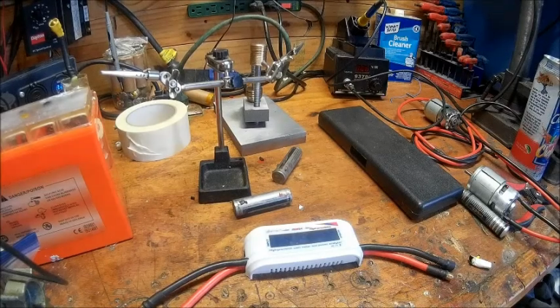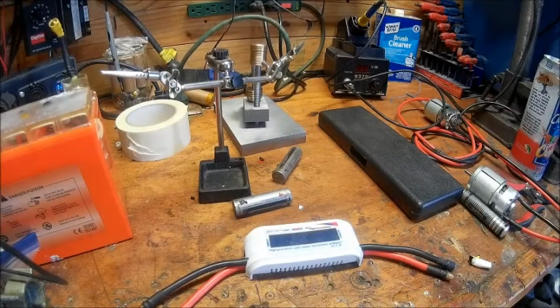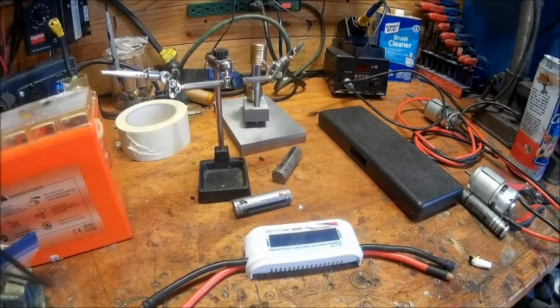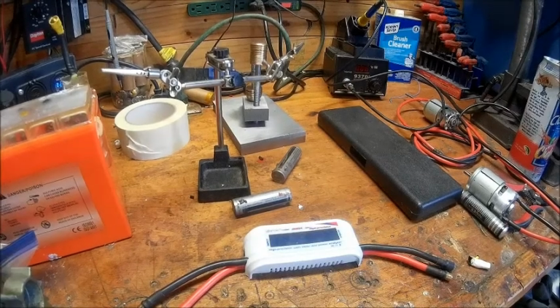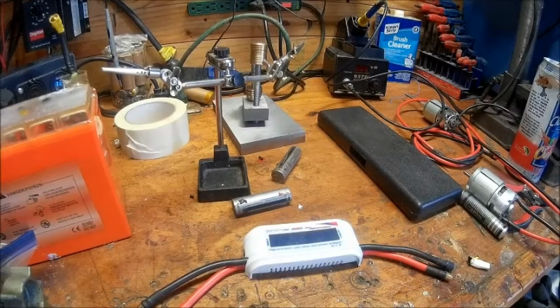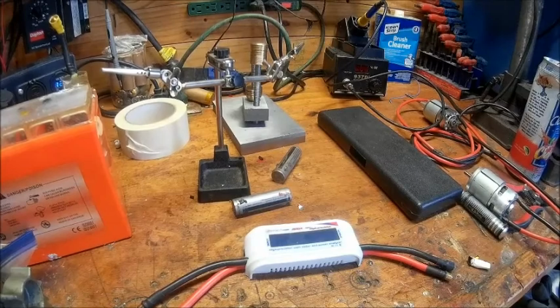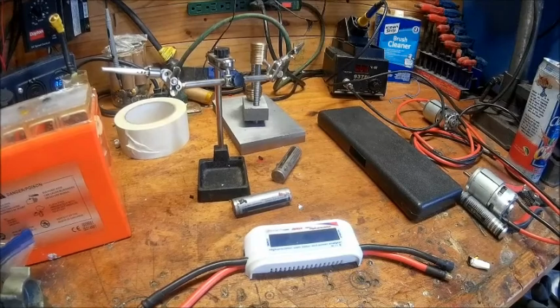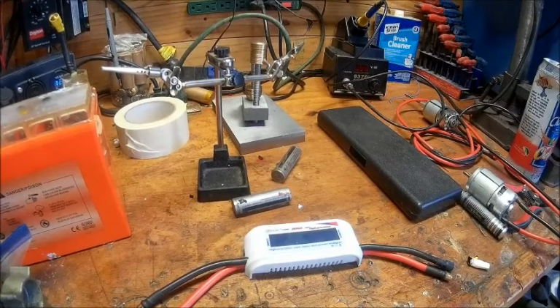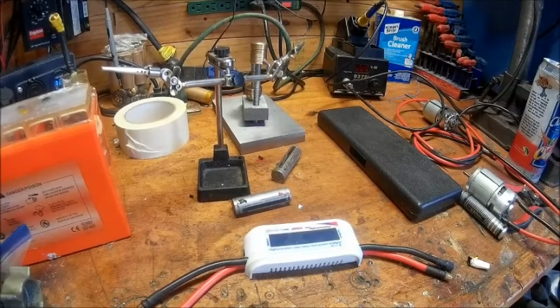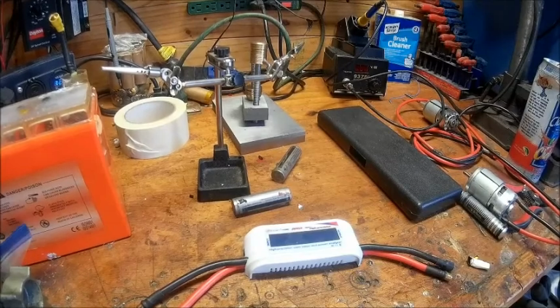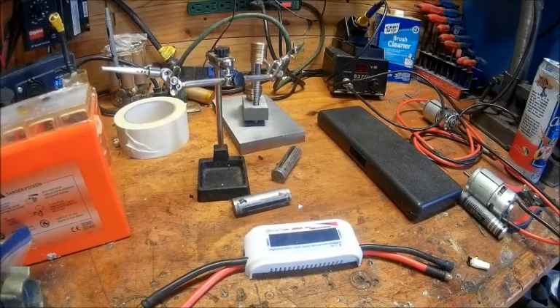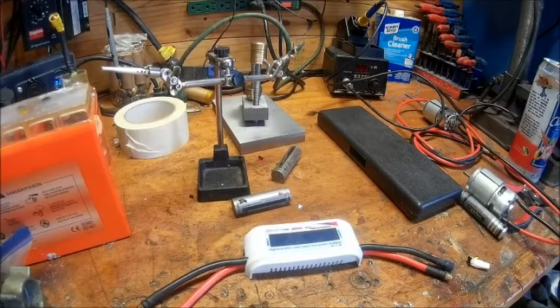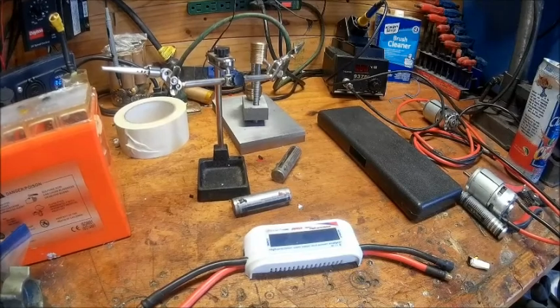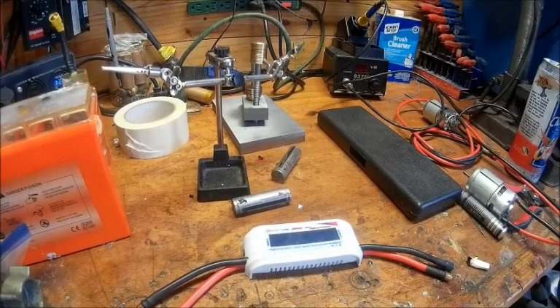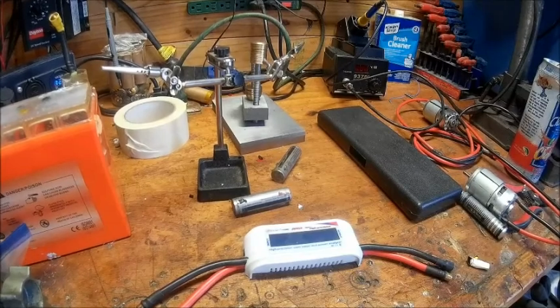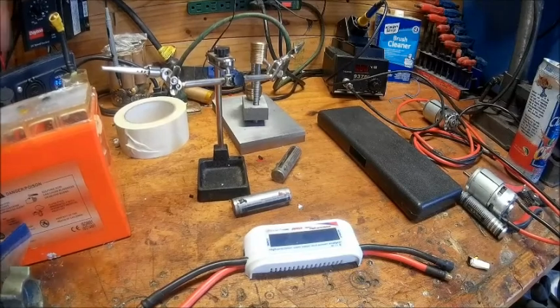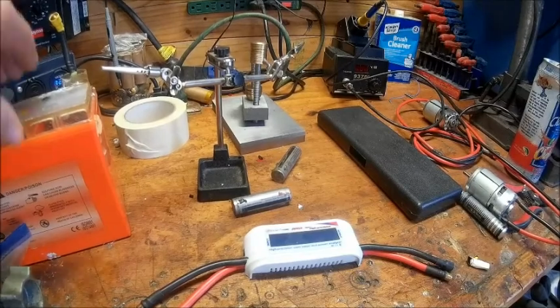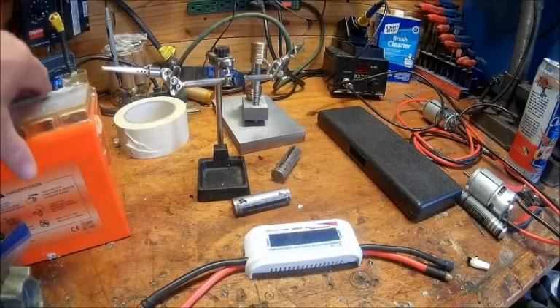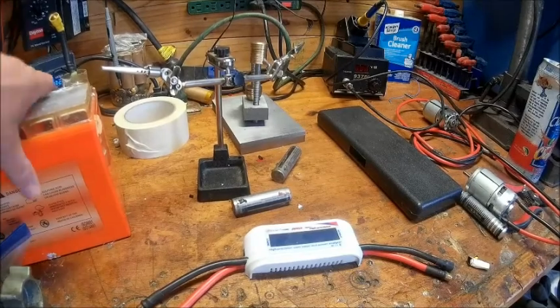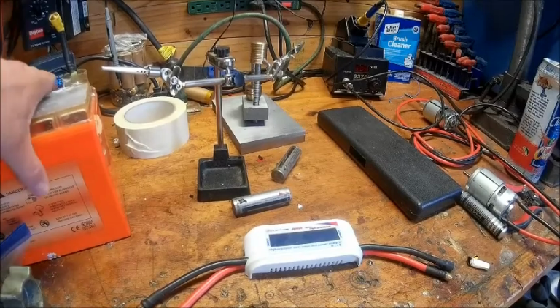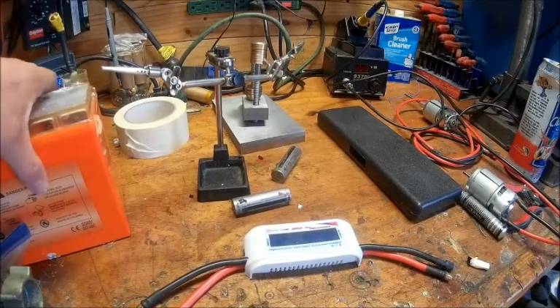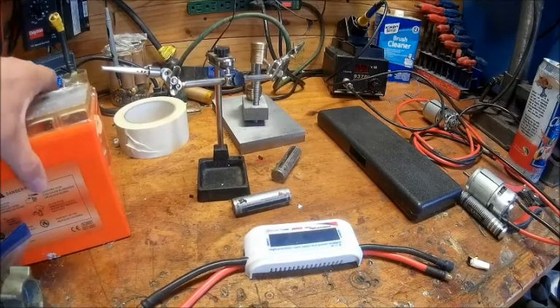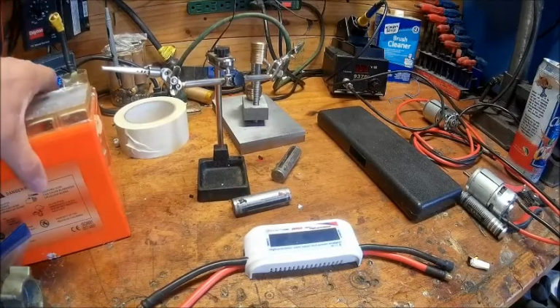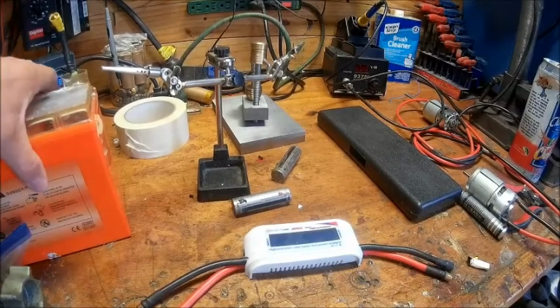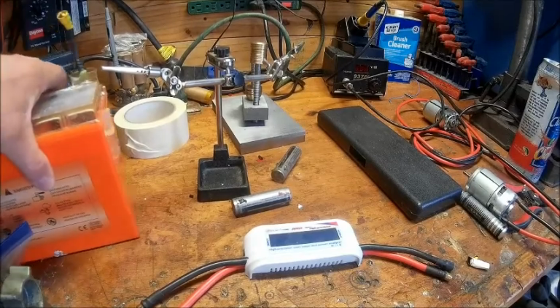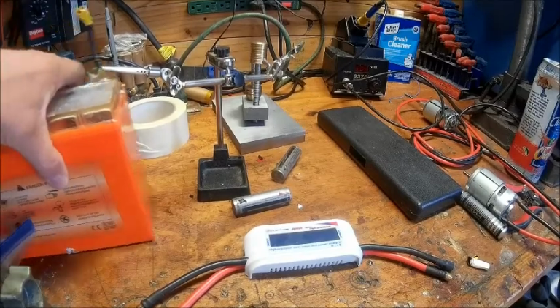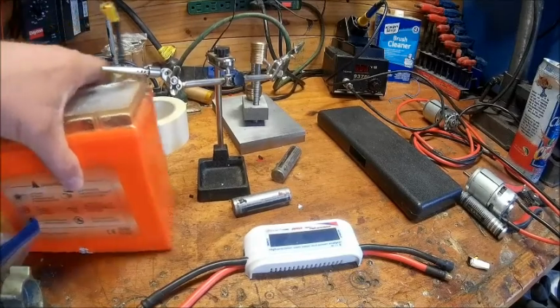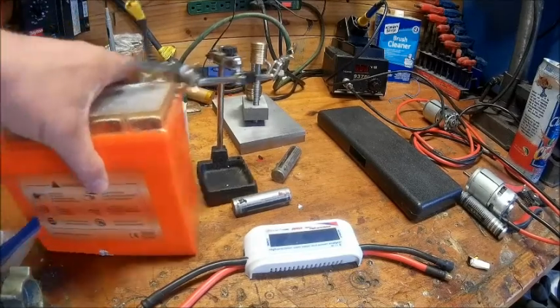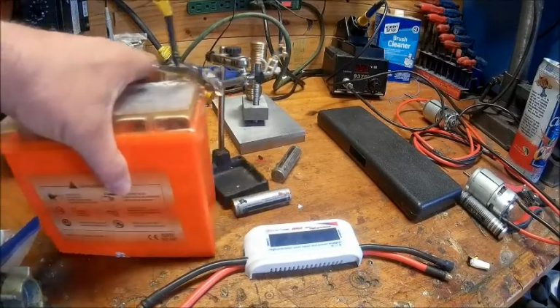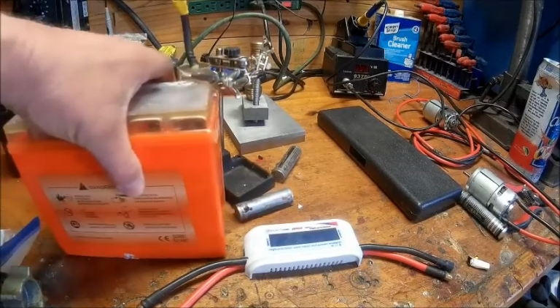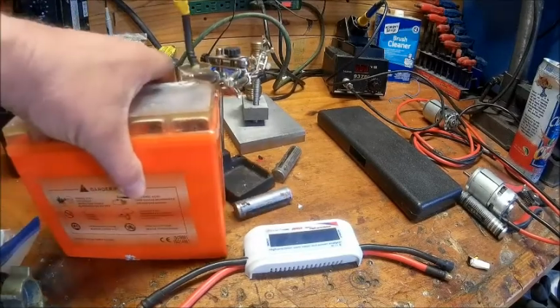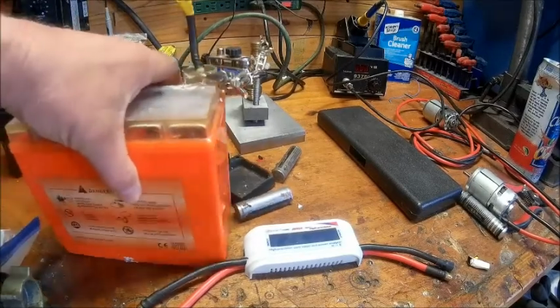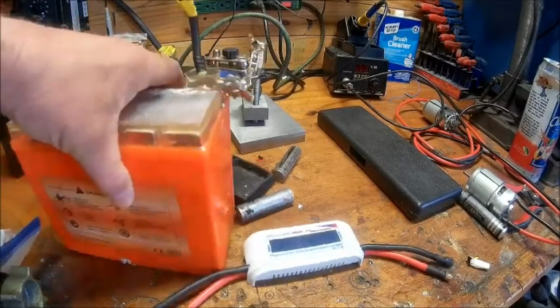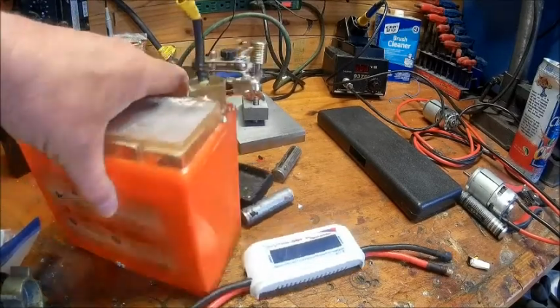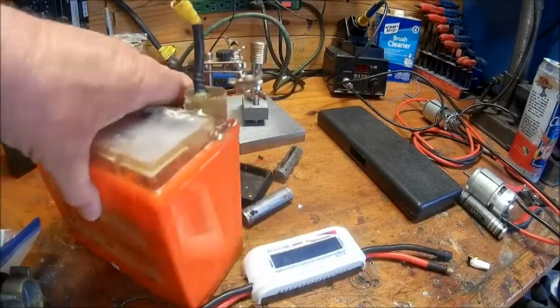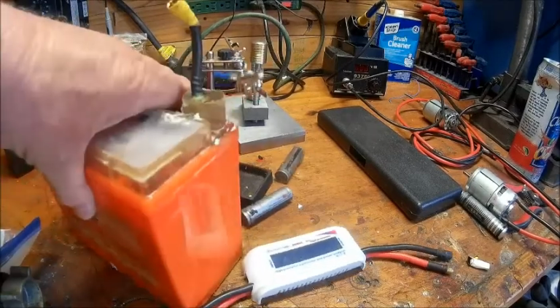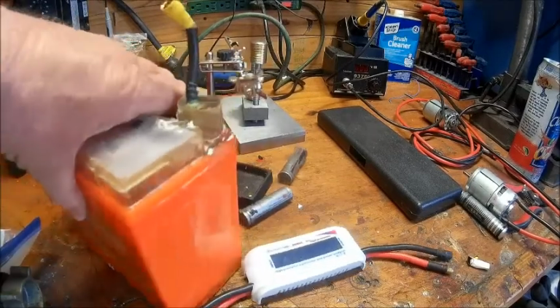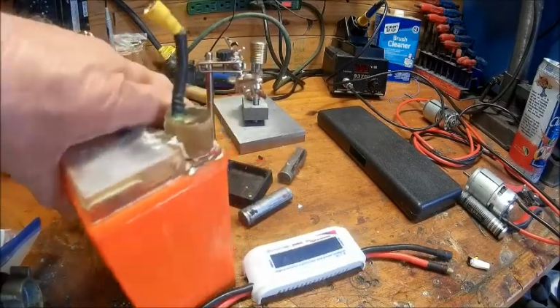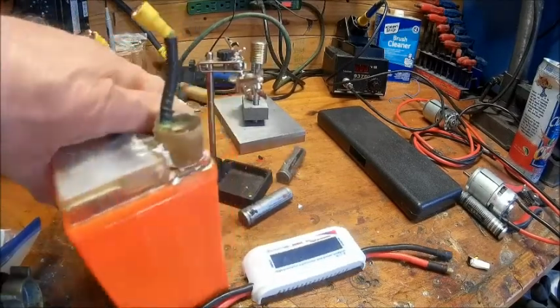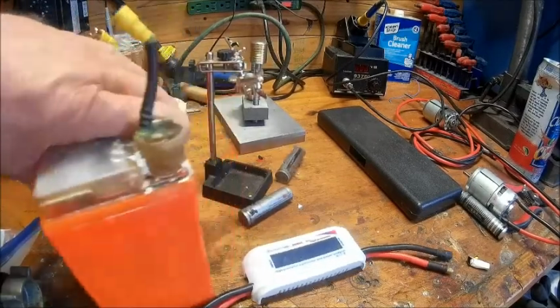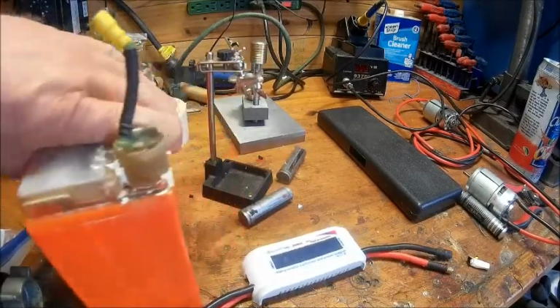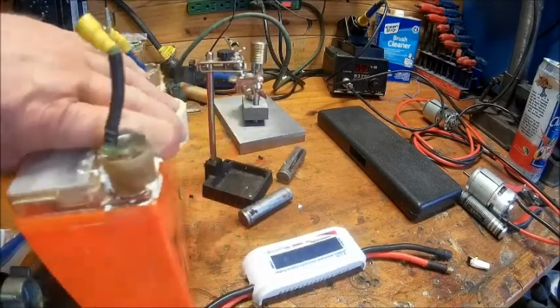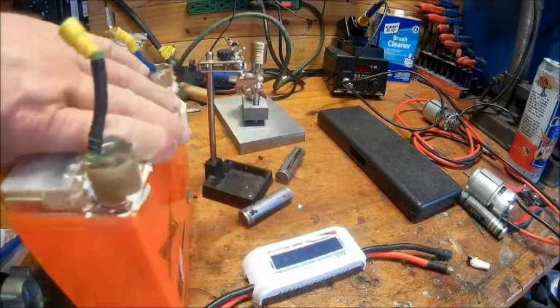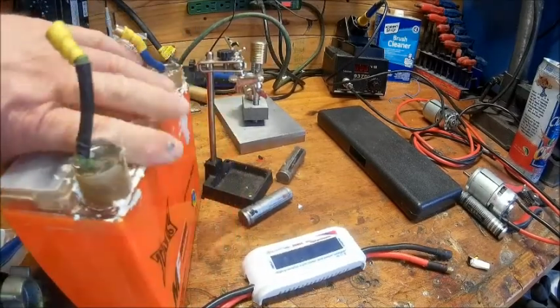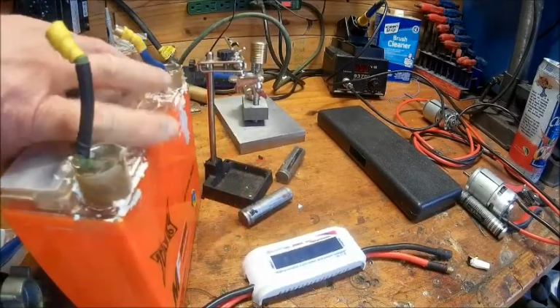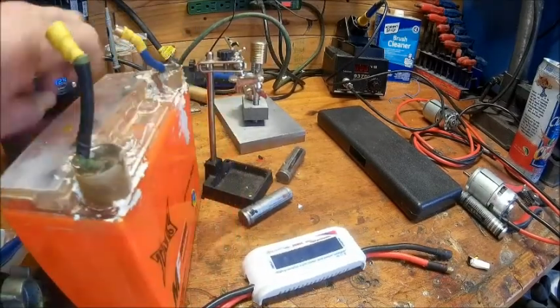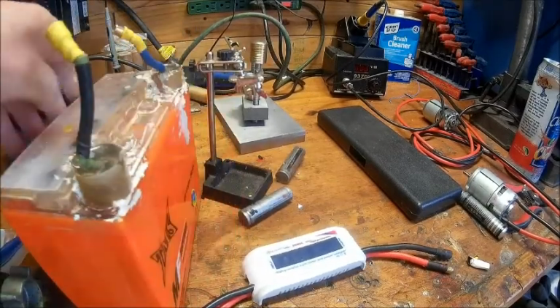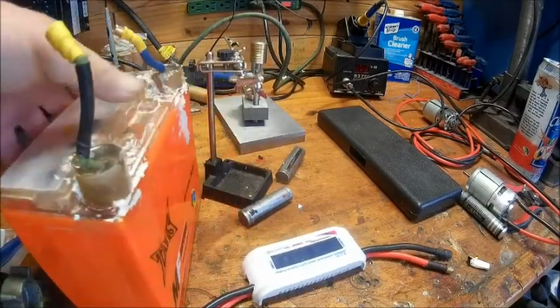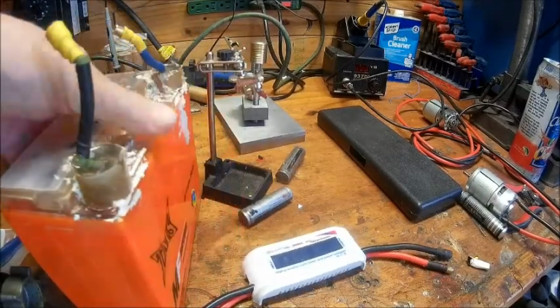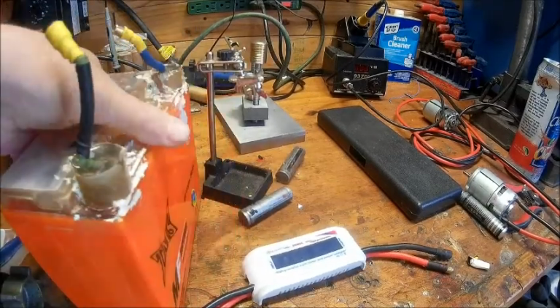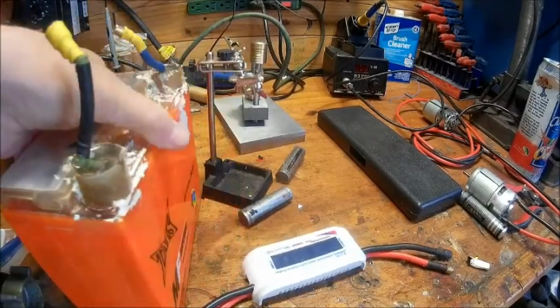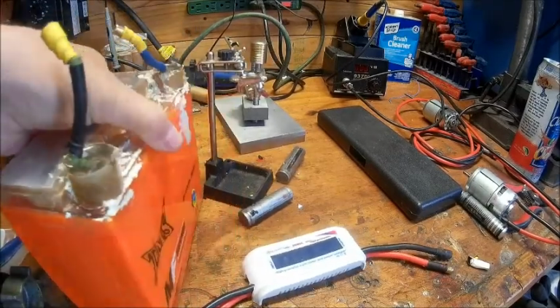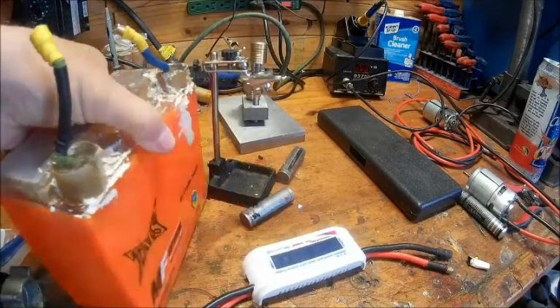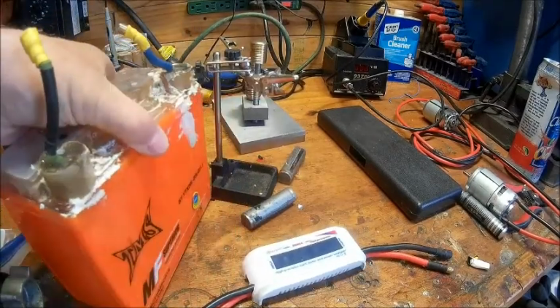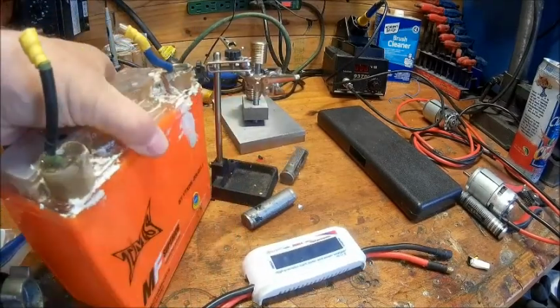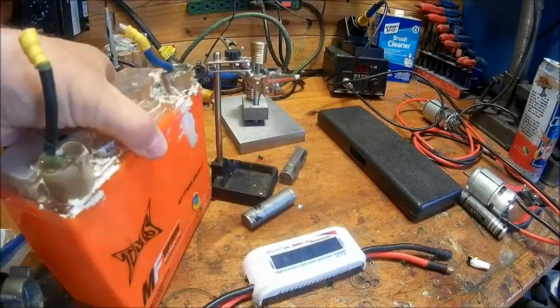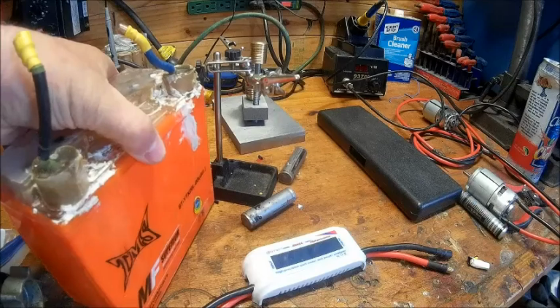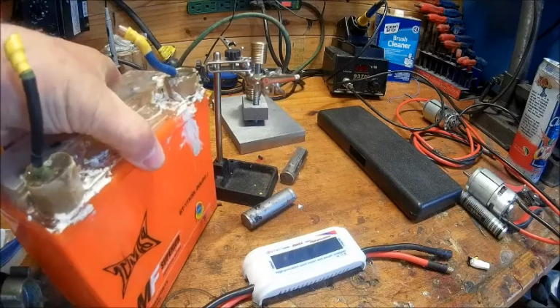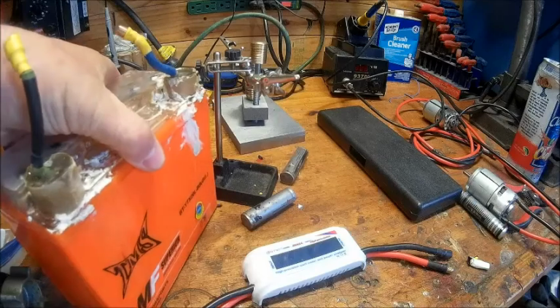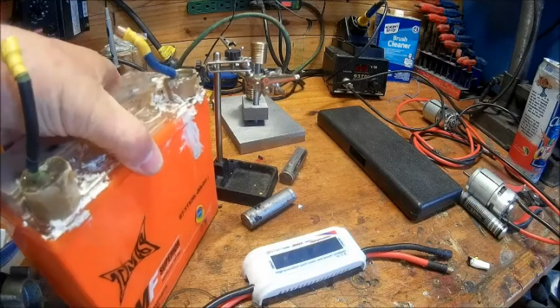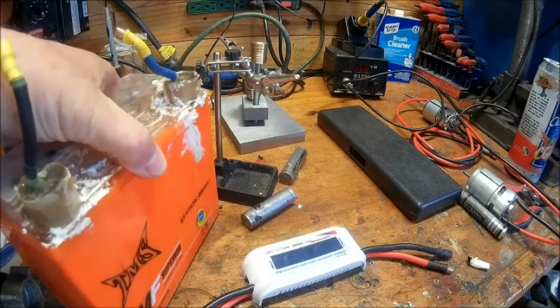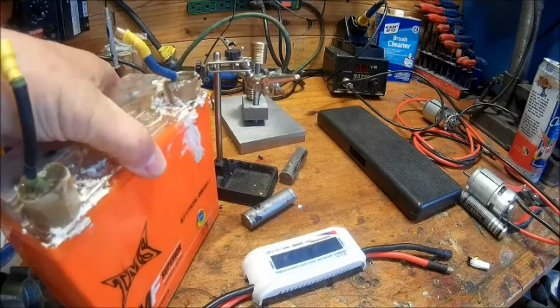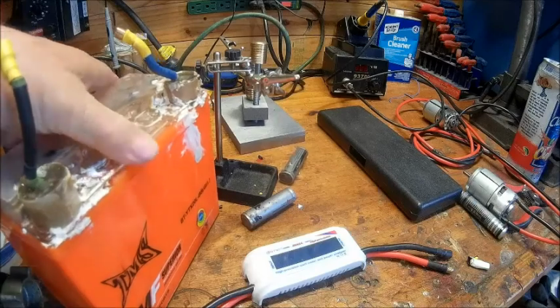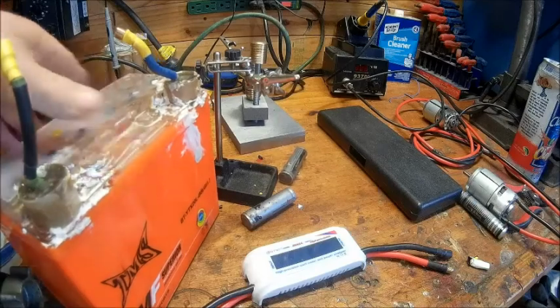Welcome back to the shop, boys and girls. This is a little update on the new motors.